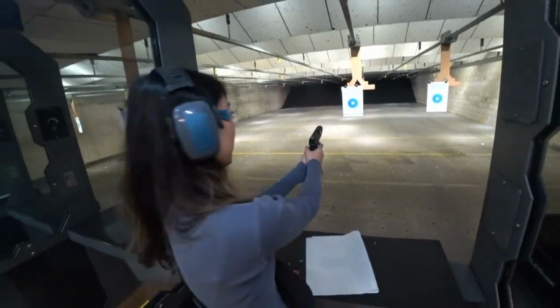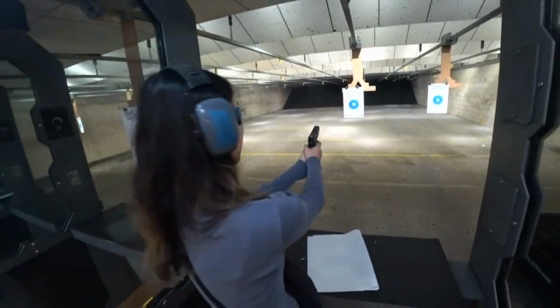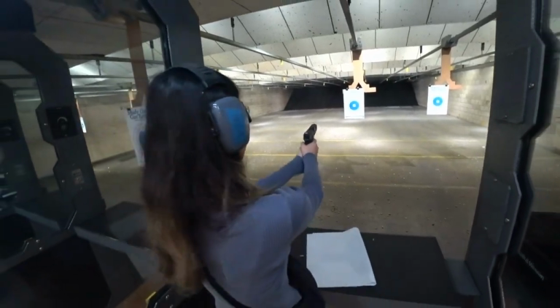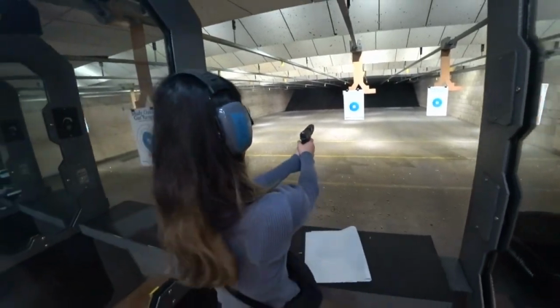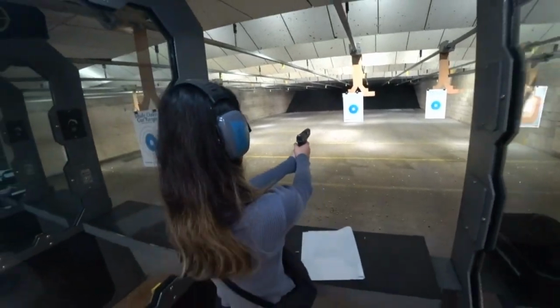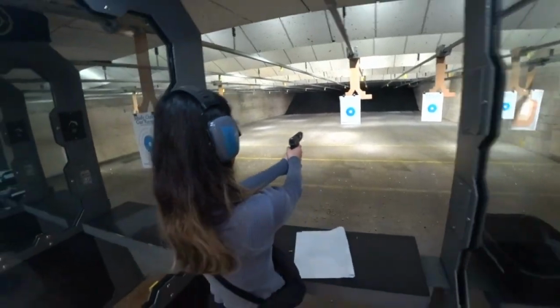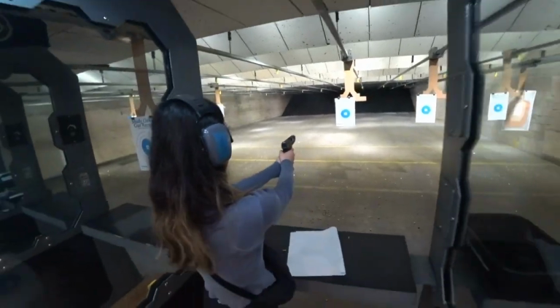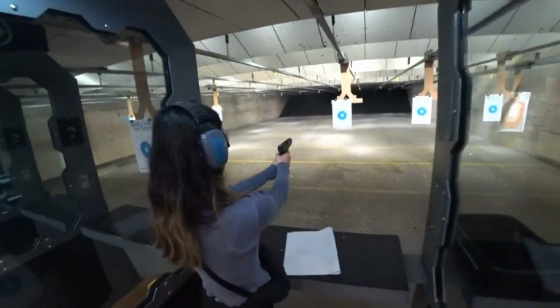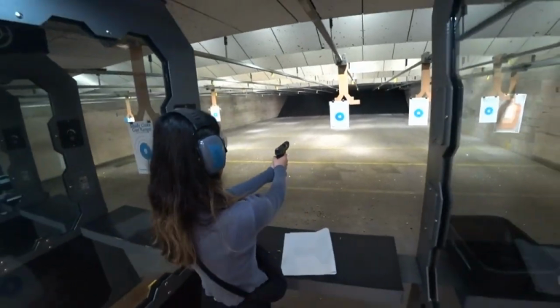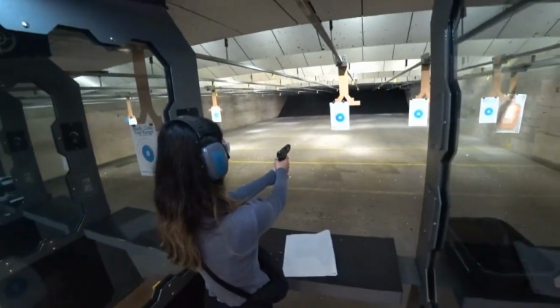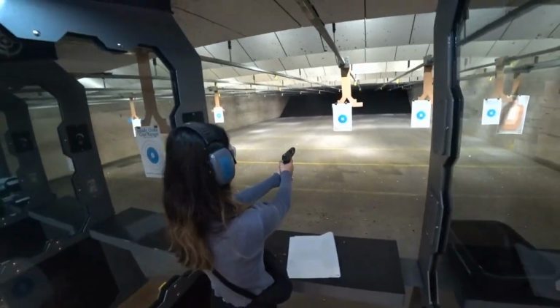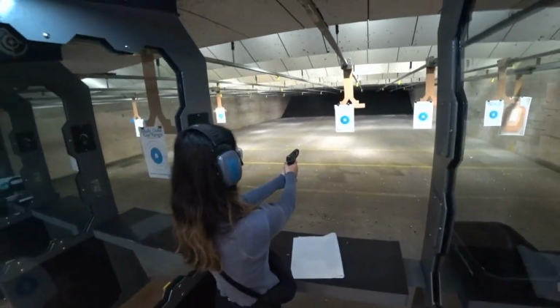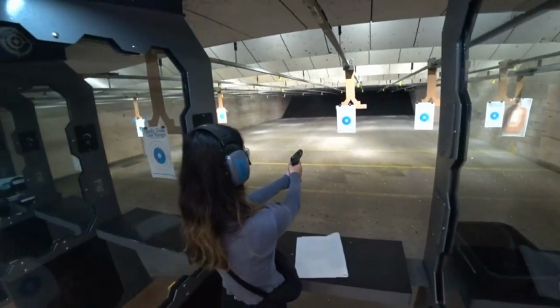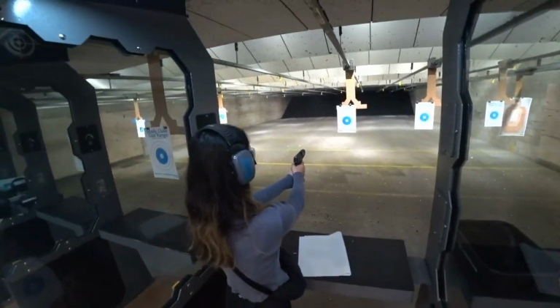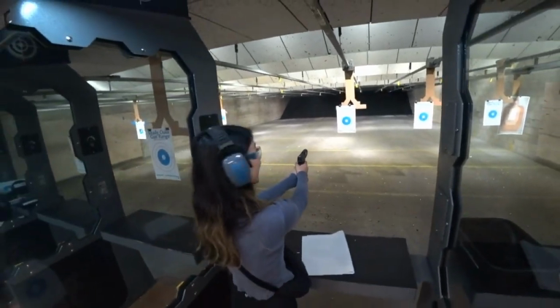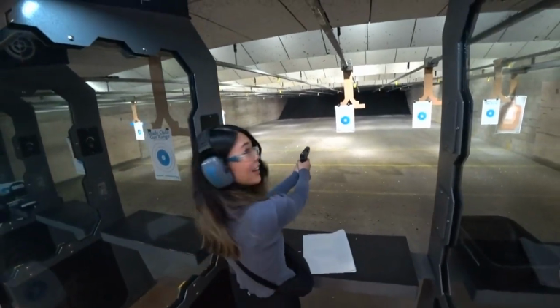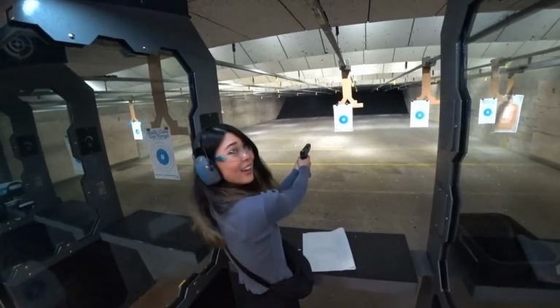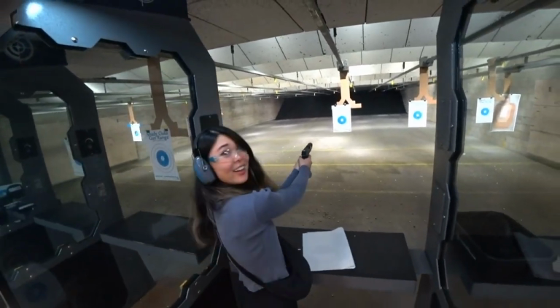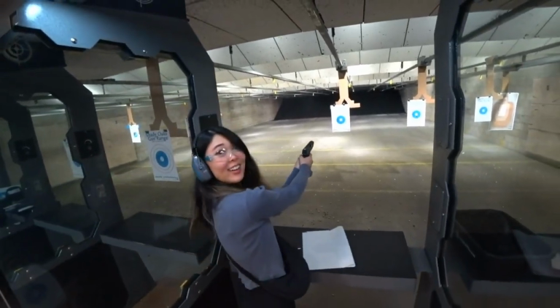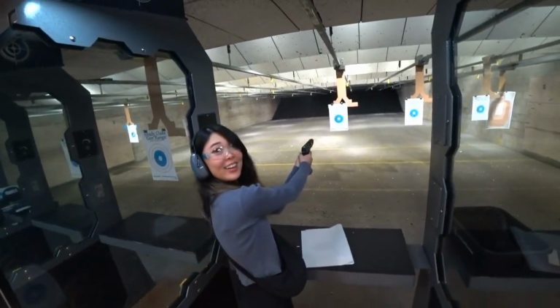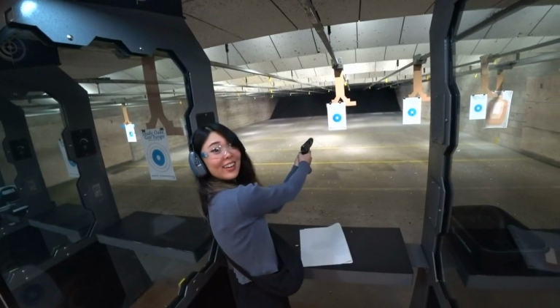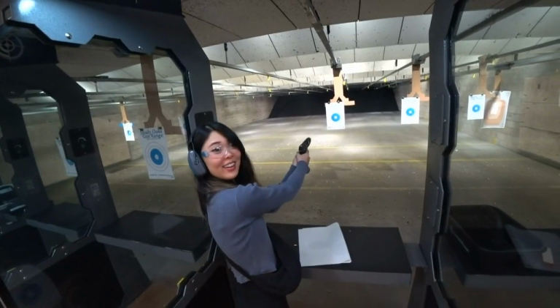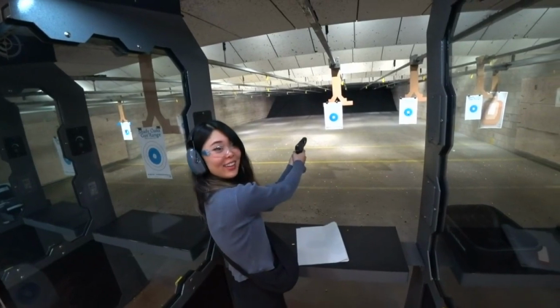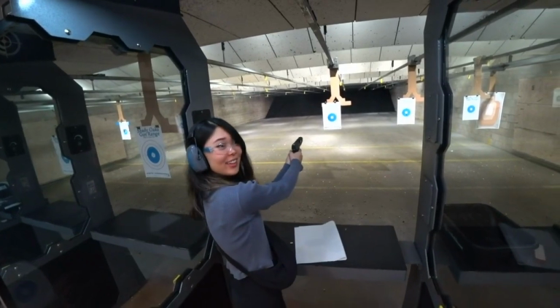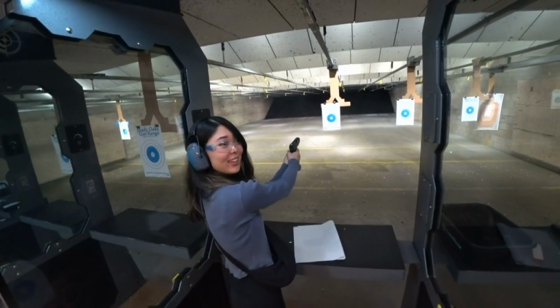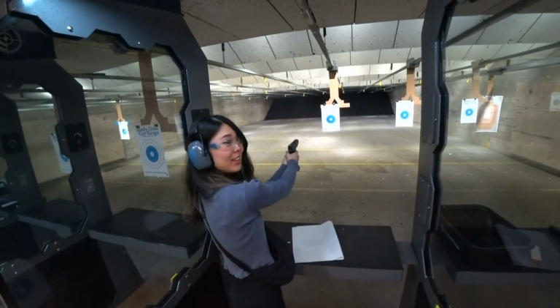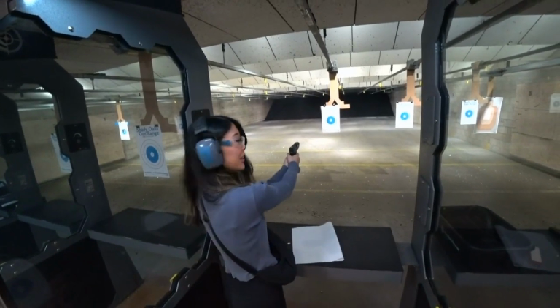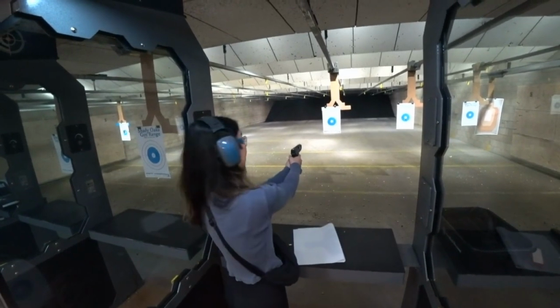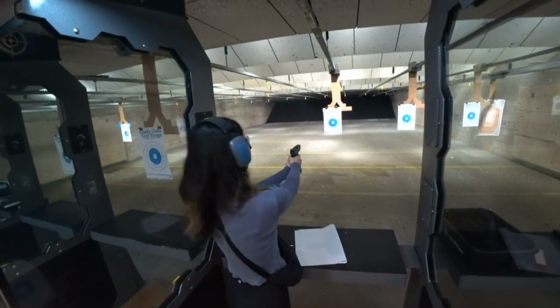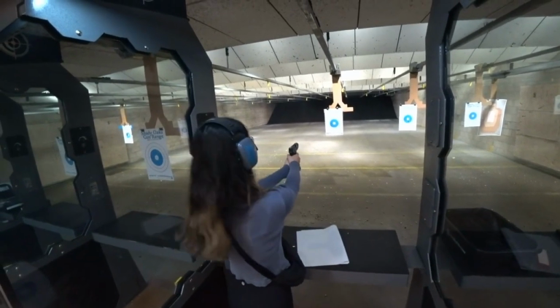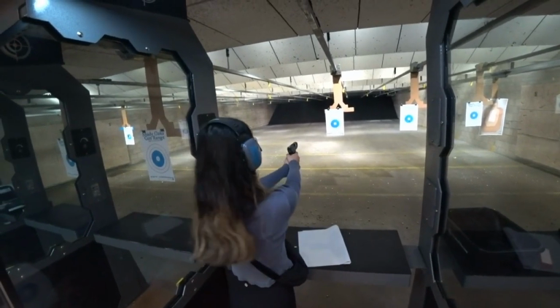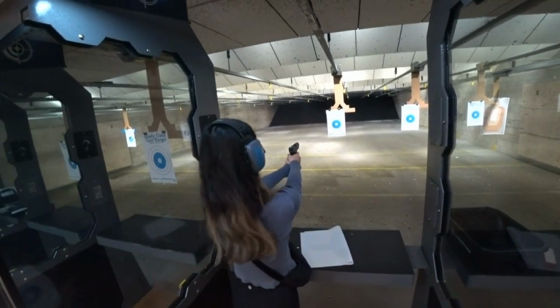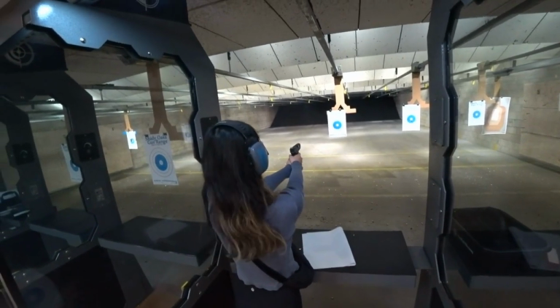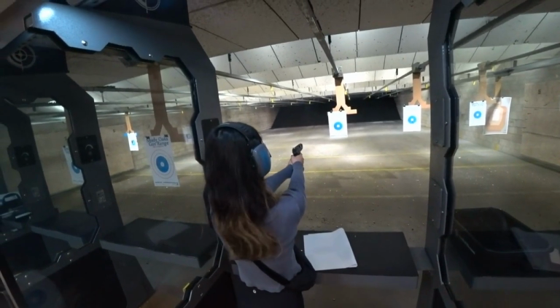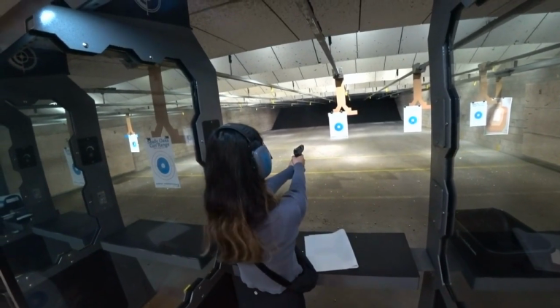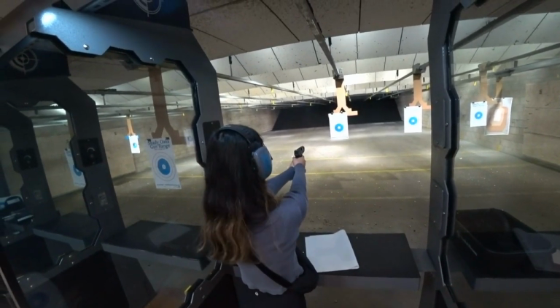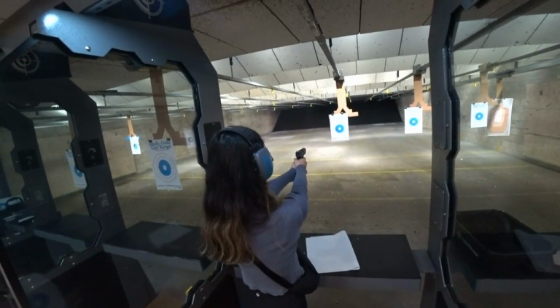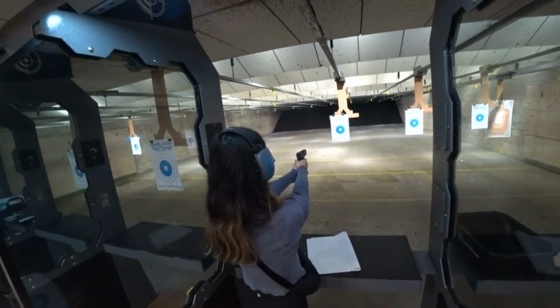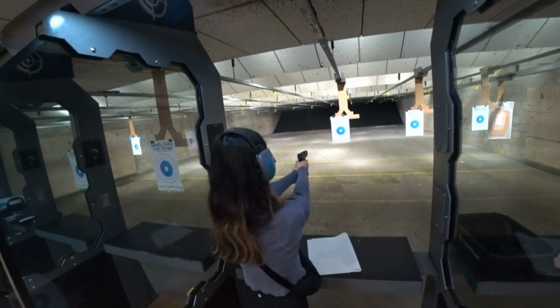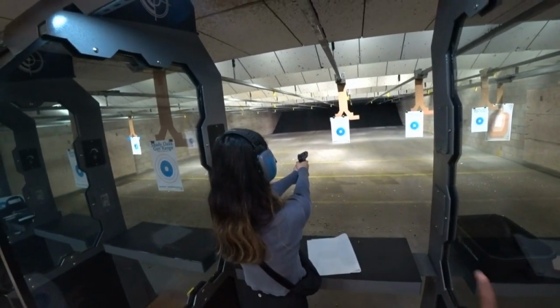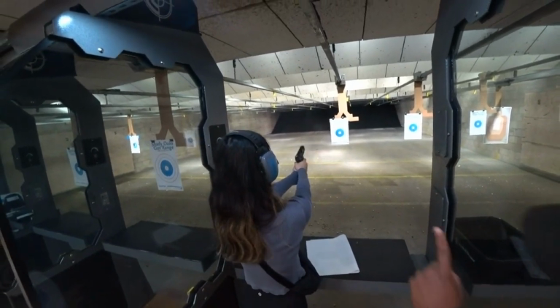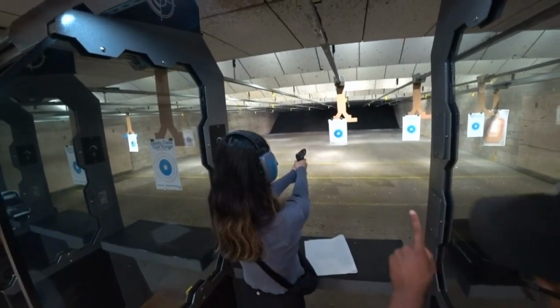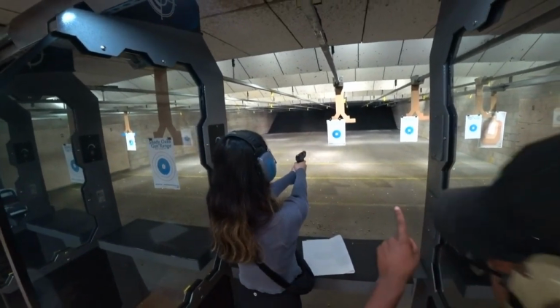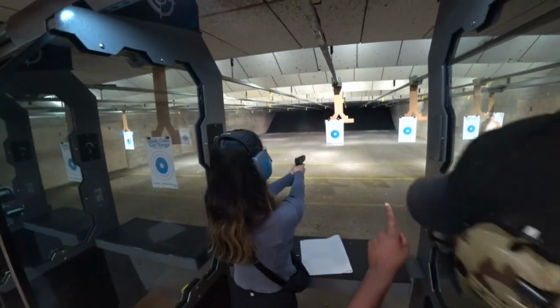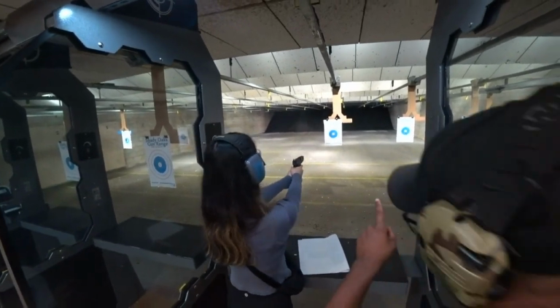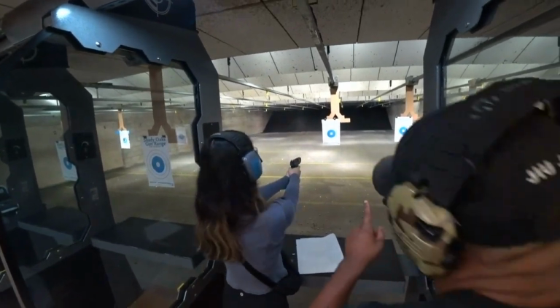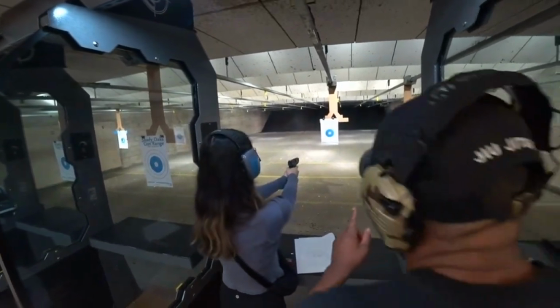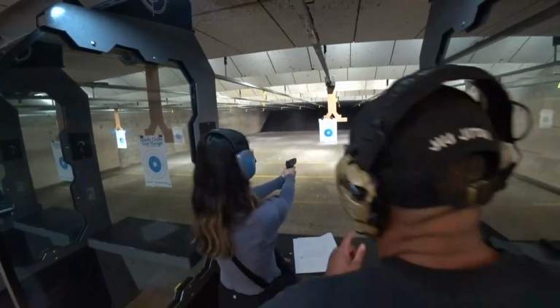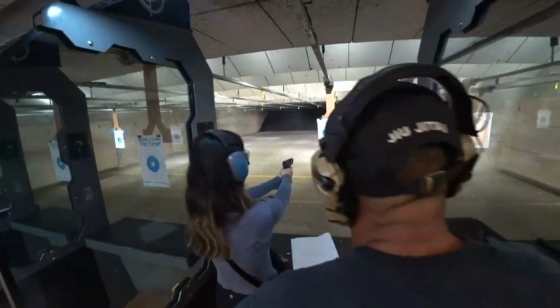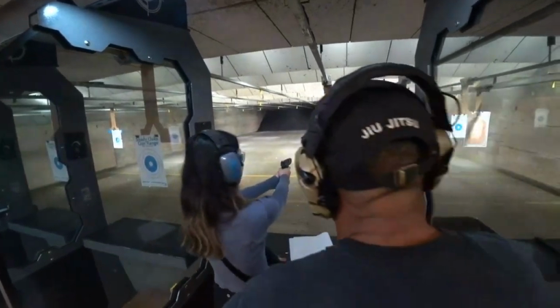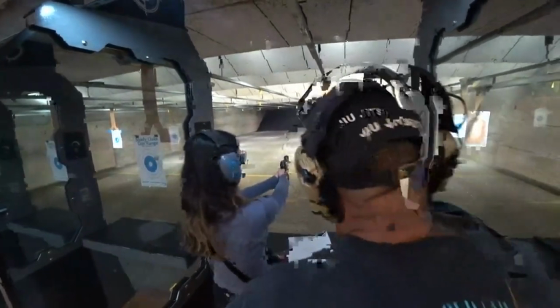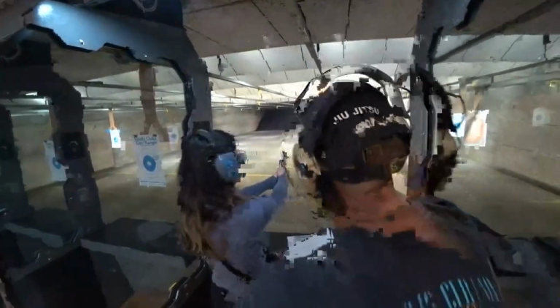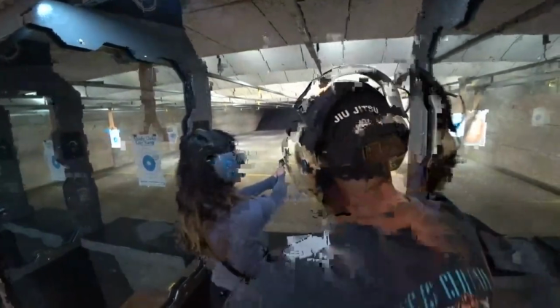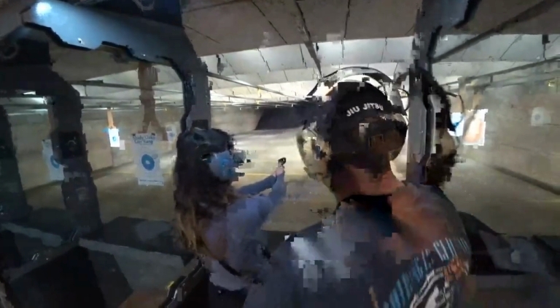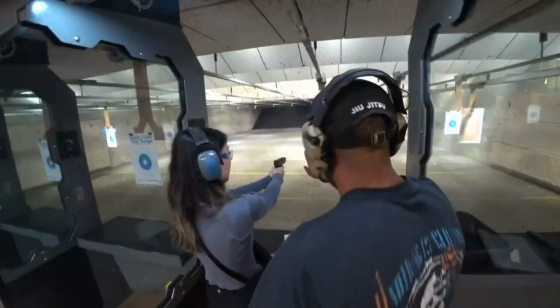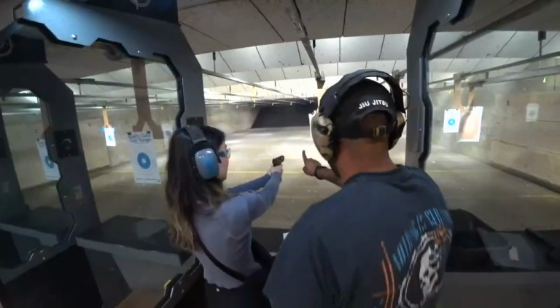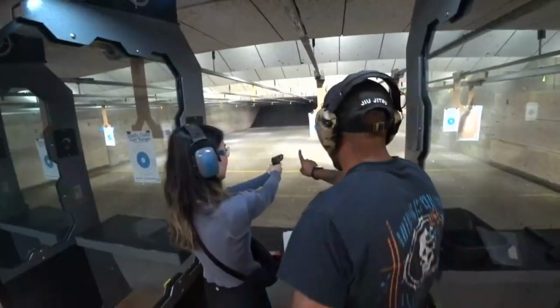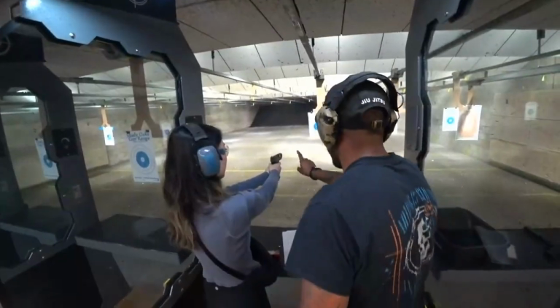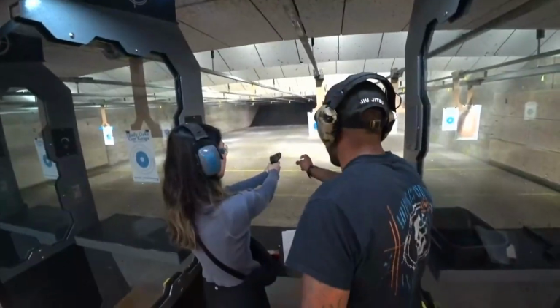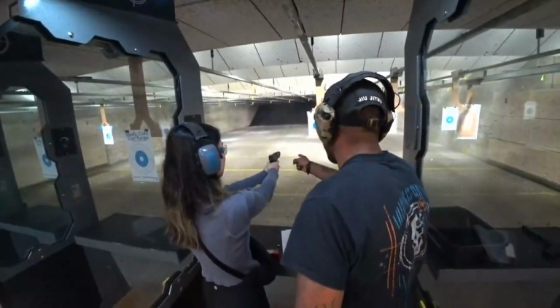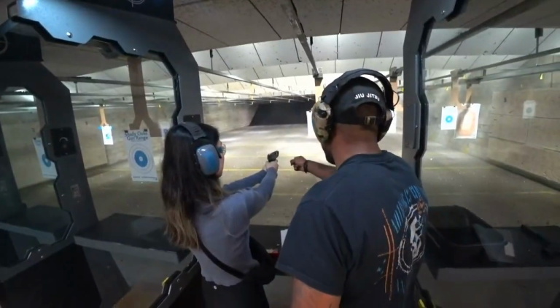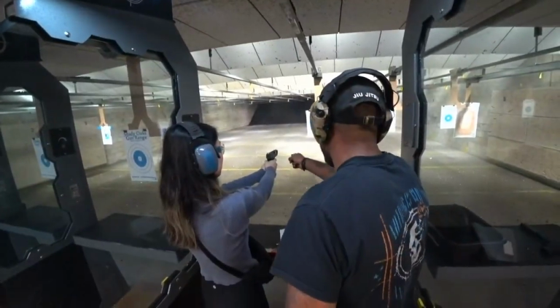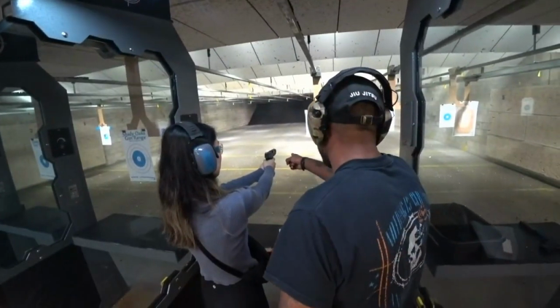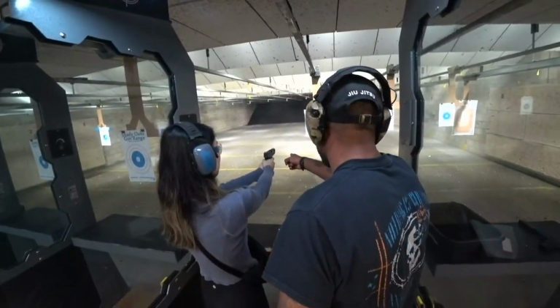Ready? That's all. Tight grip. Remember to aim and finger off the trigger.